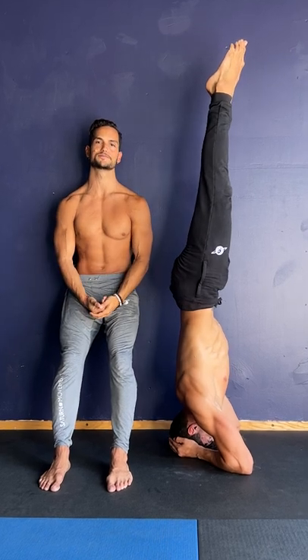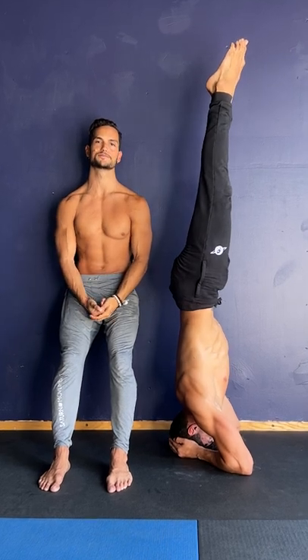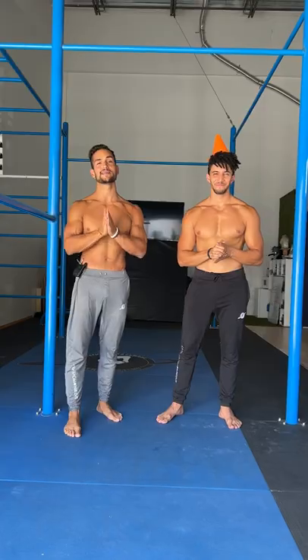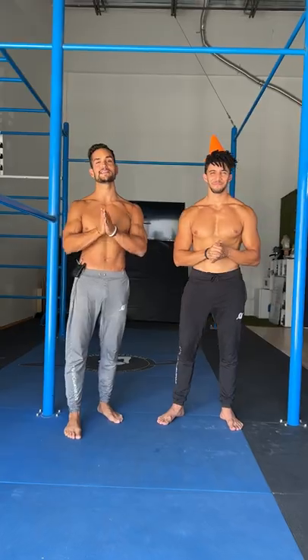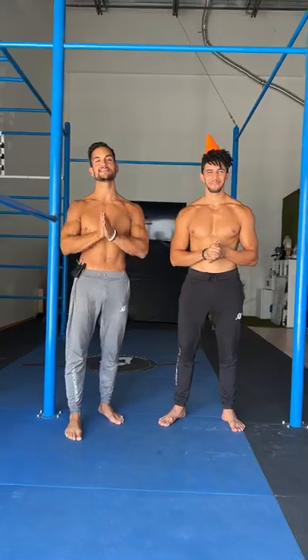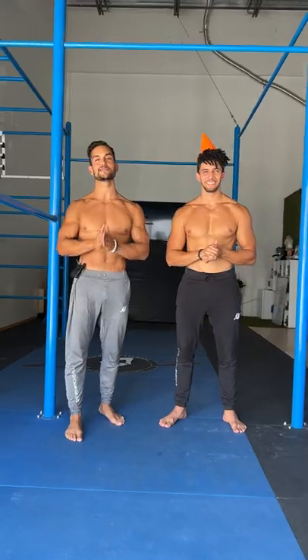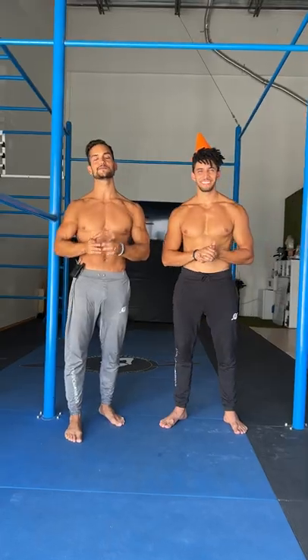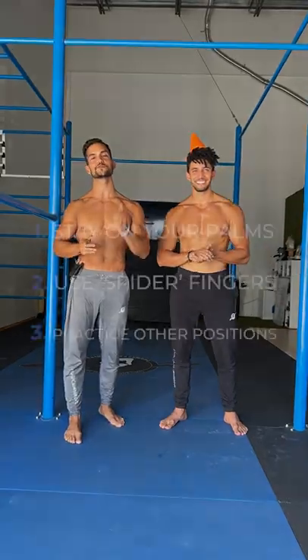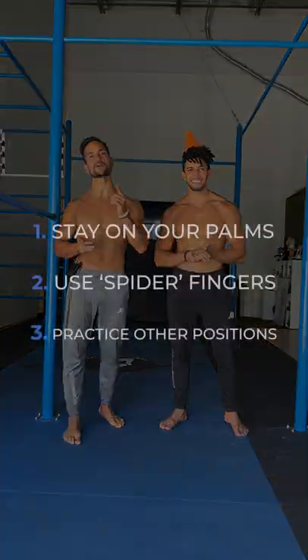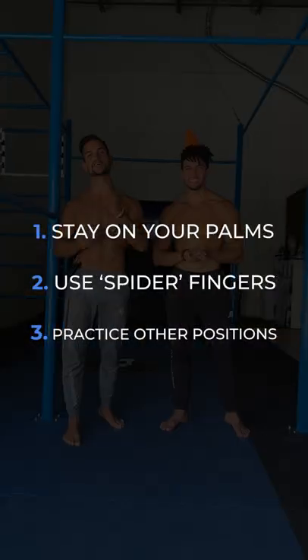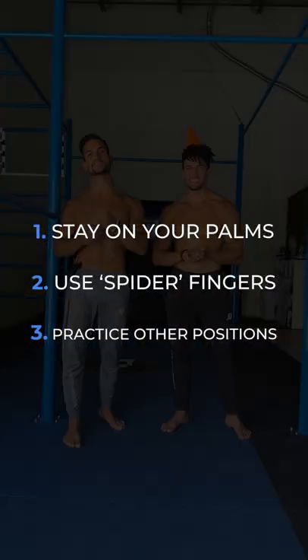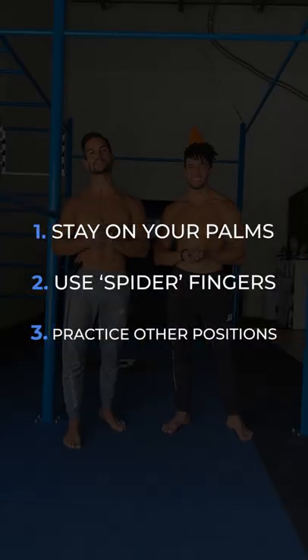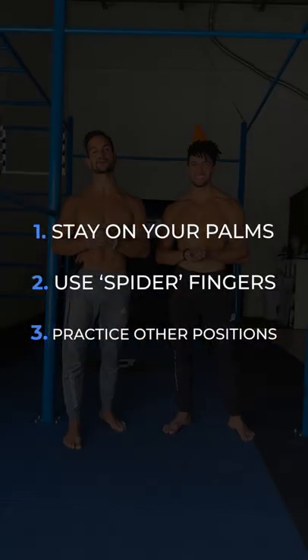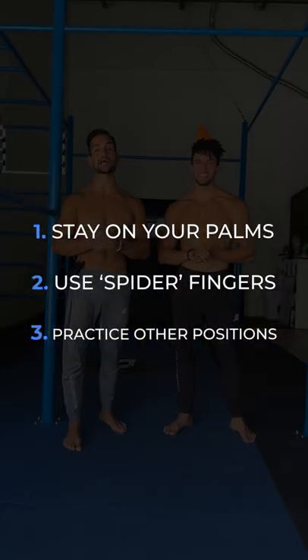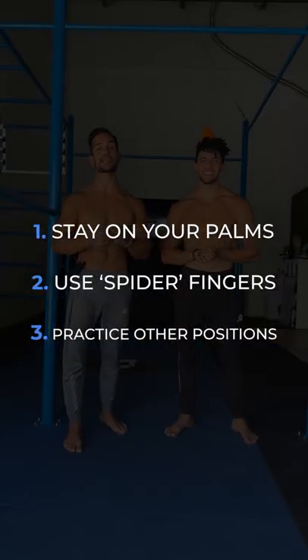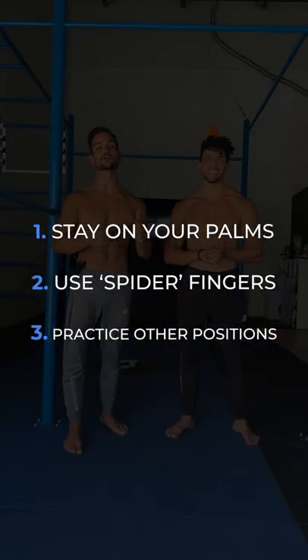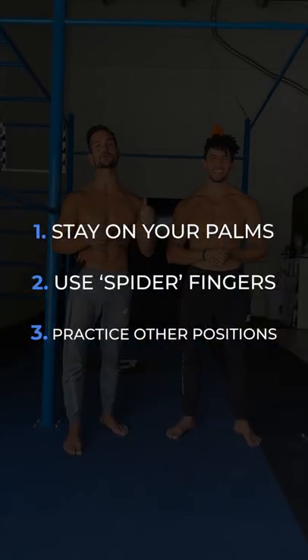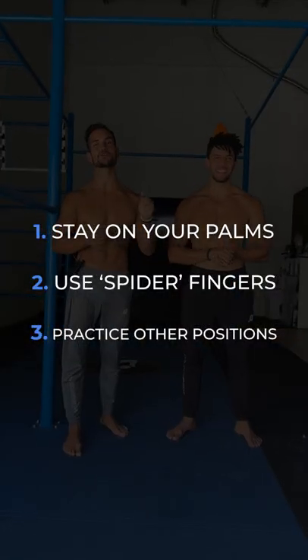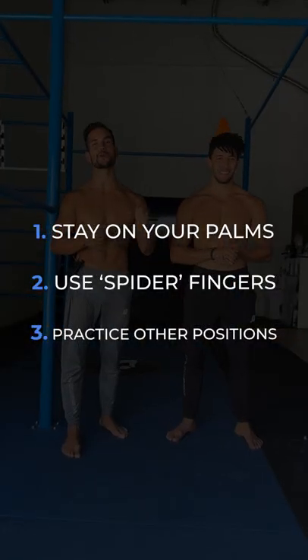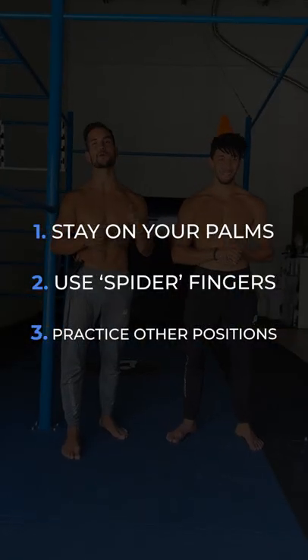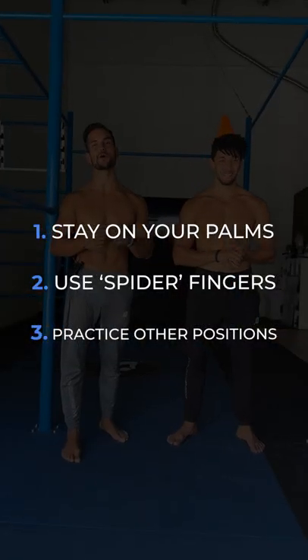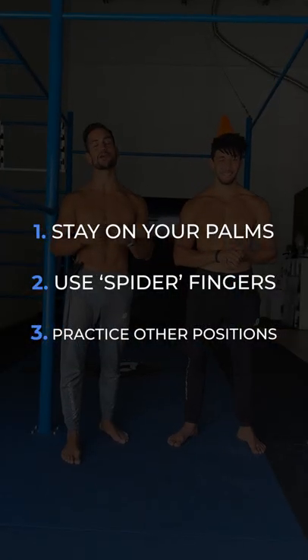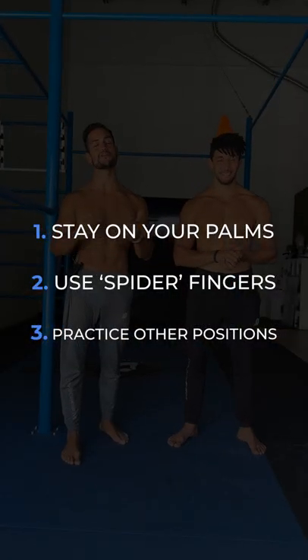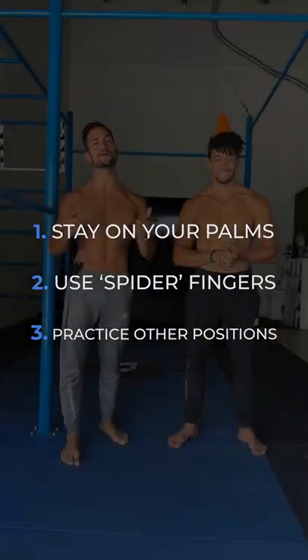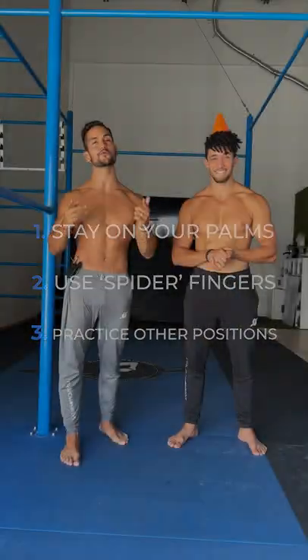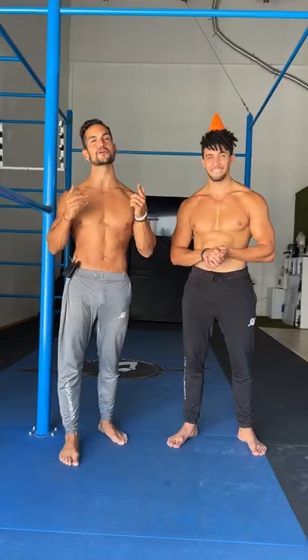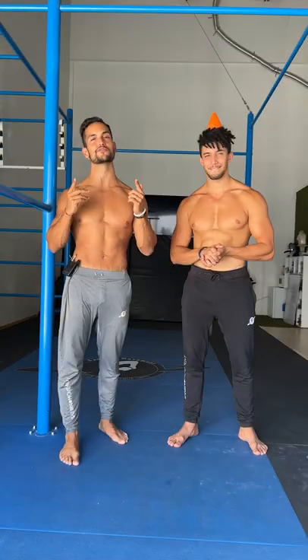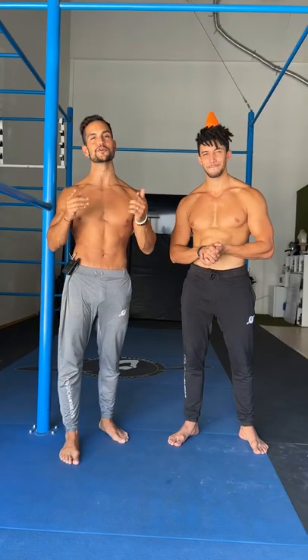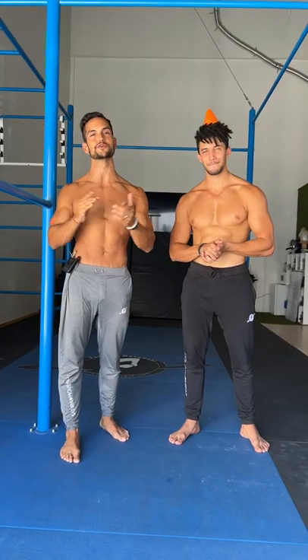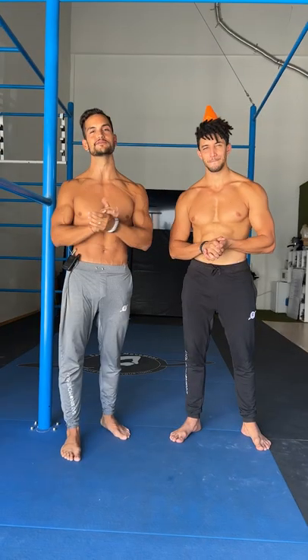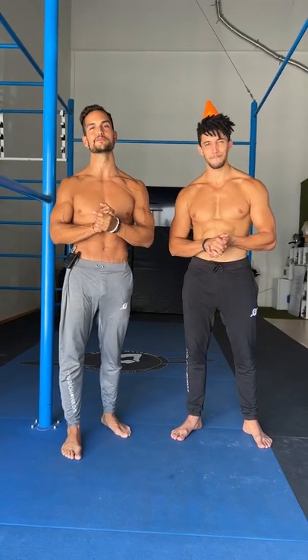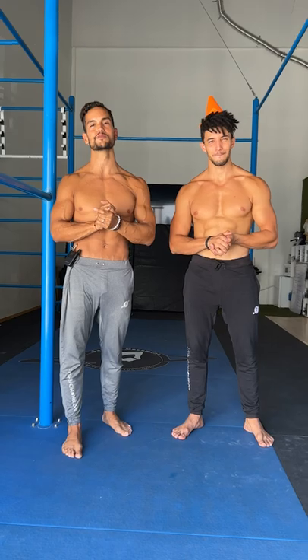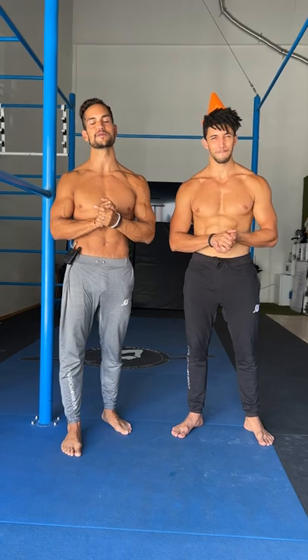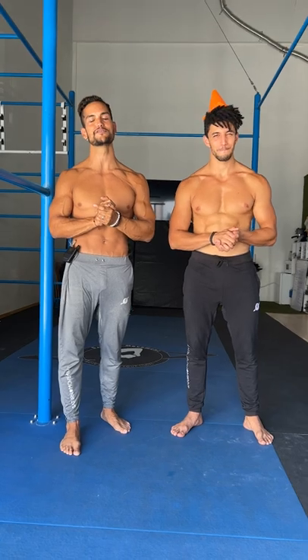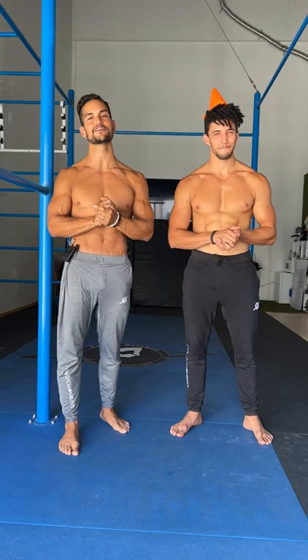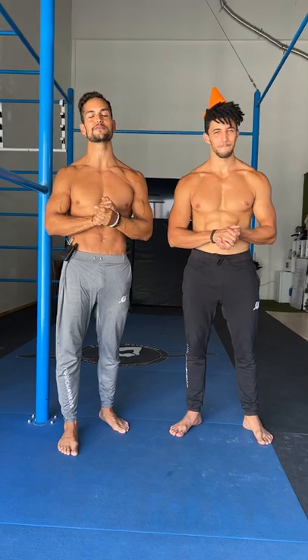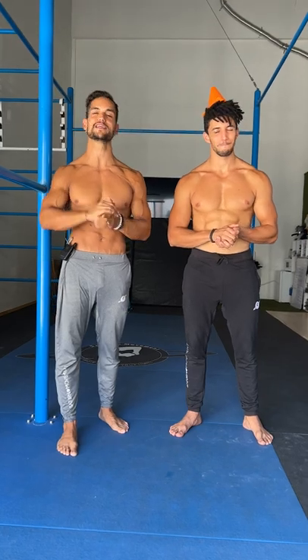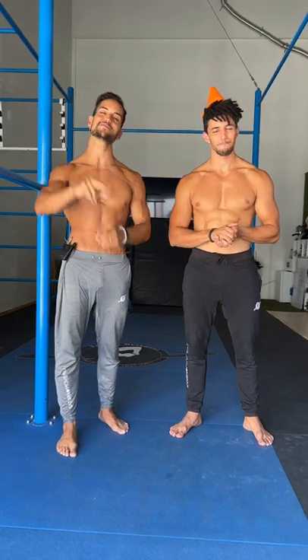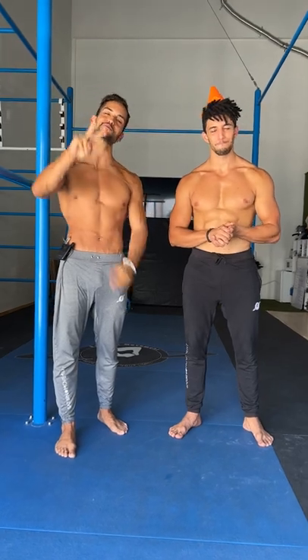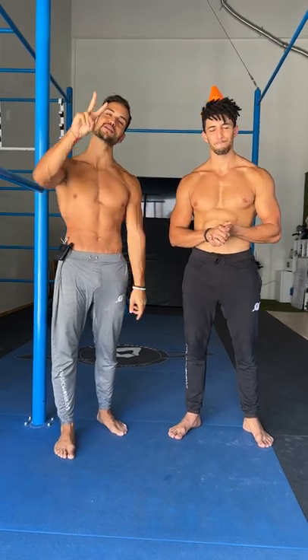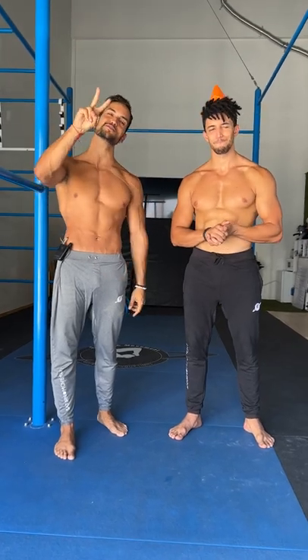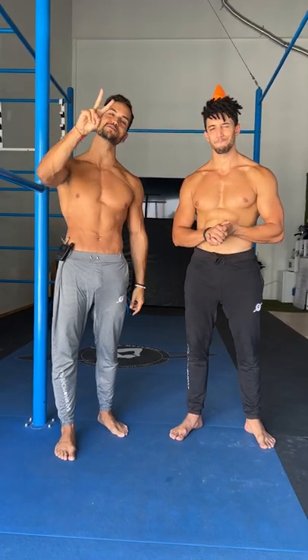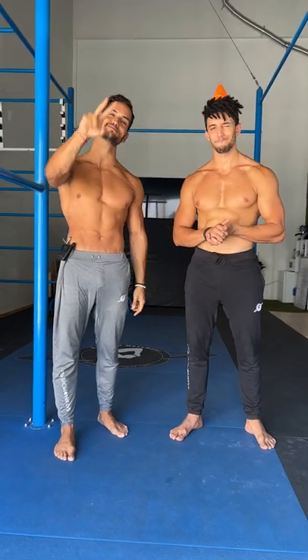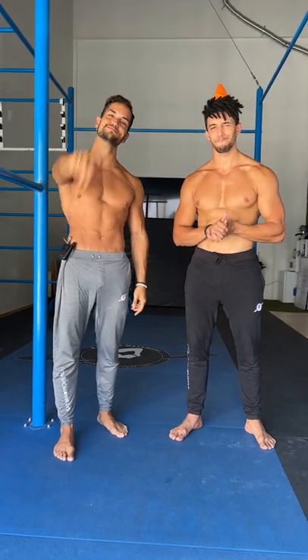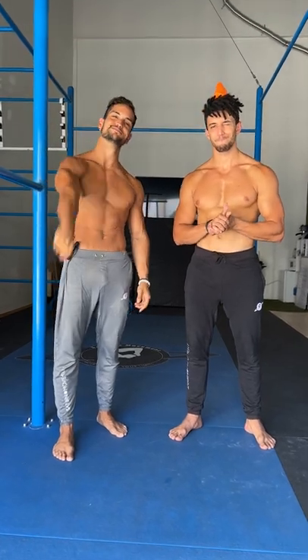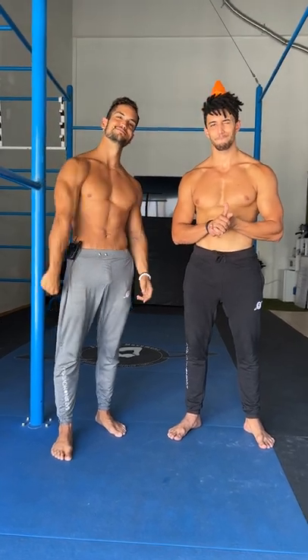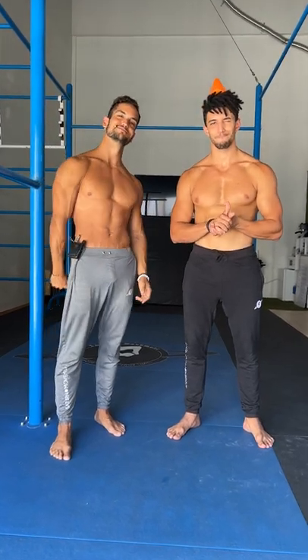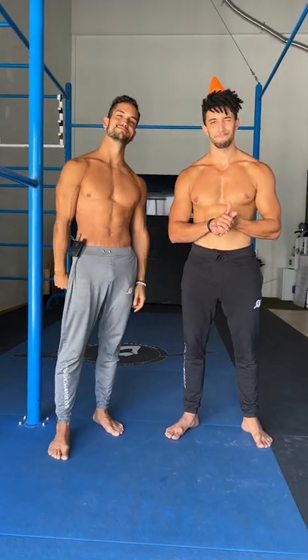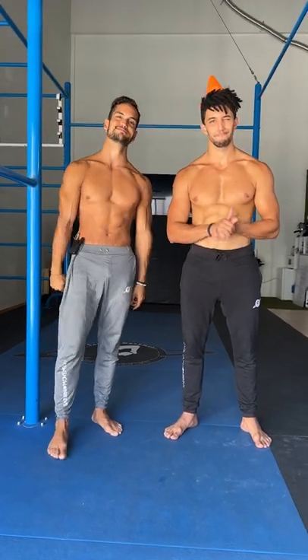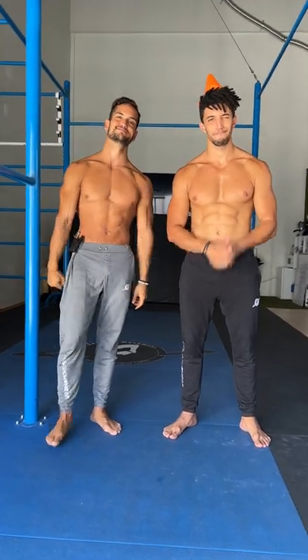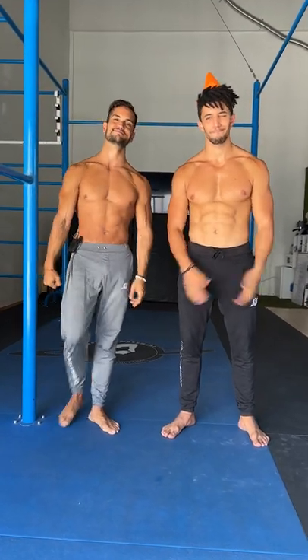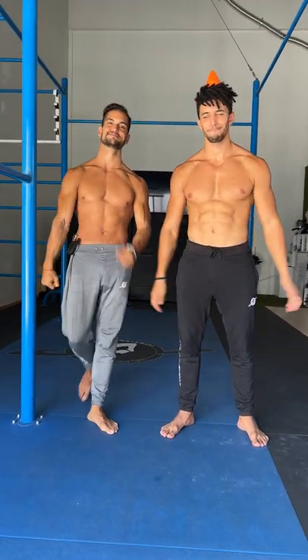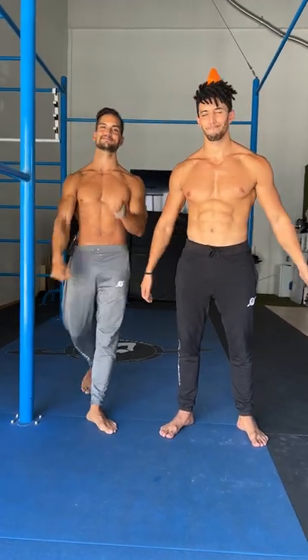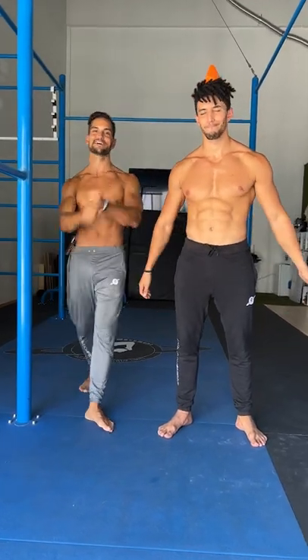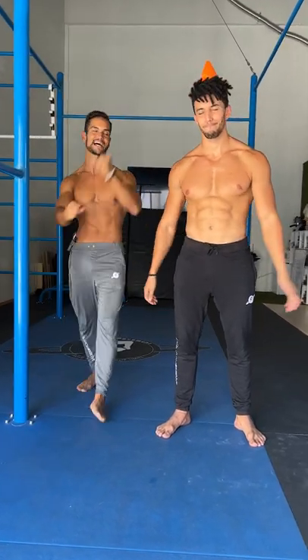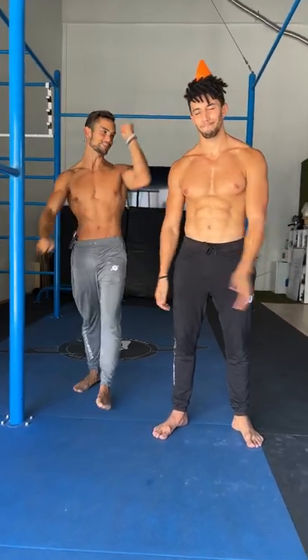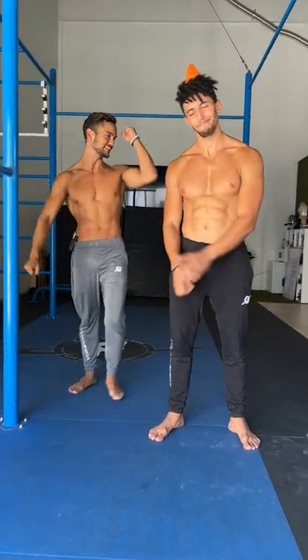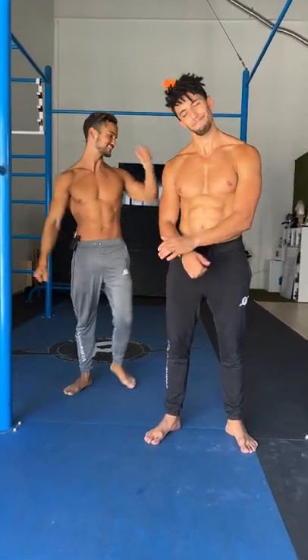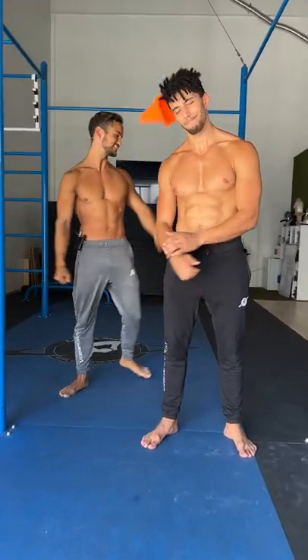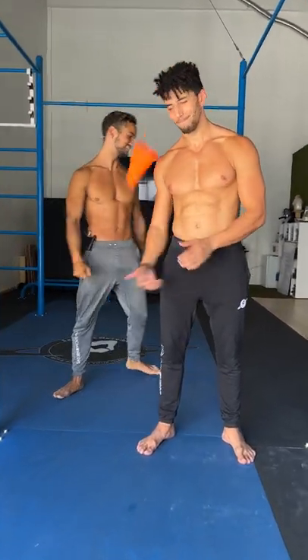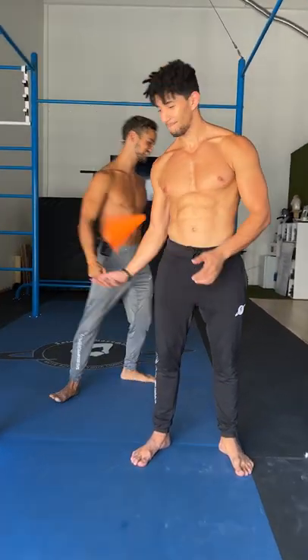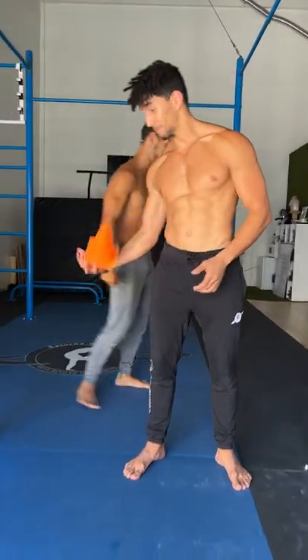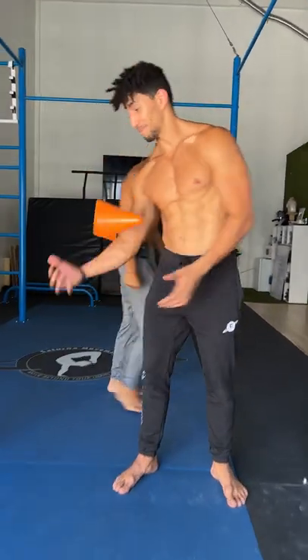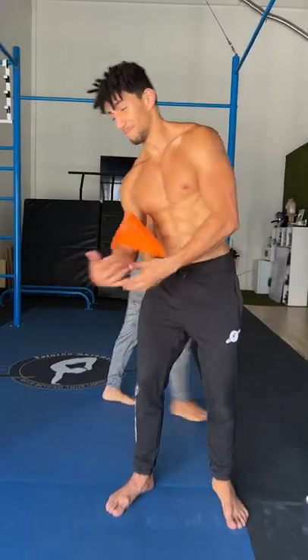Apply these tips to your handstand journey and let us know down below if they work for you. Move Mindfully family, we love you. Take care.